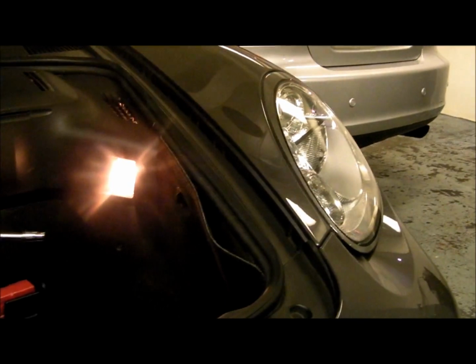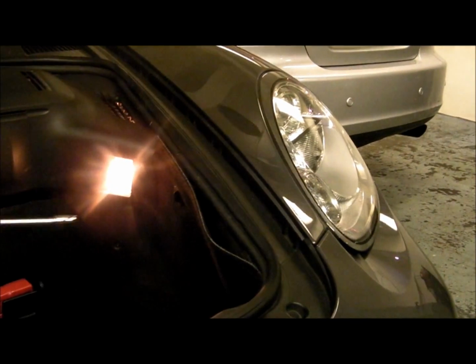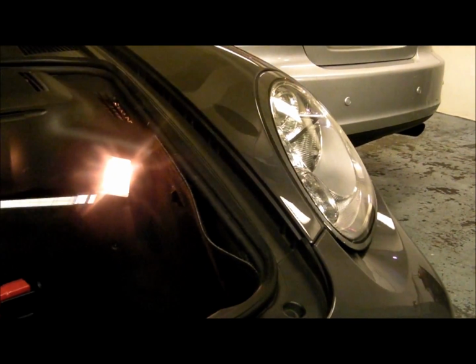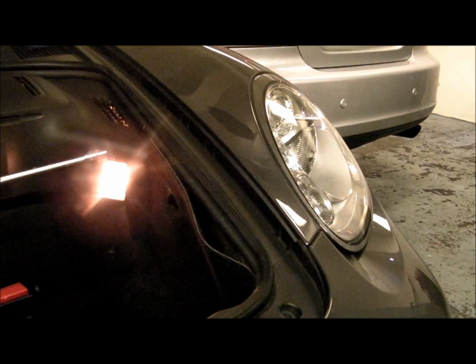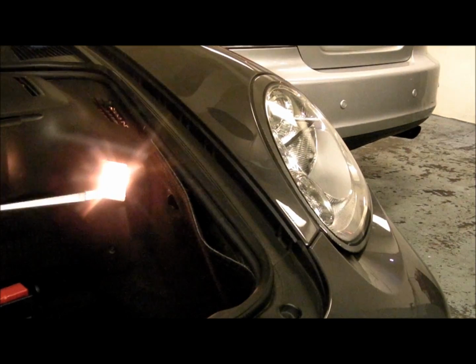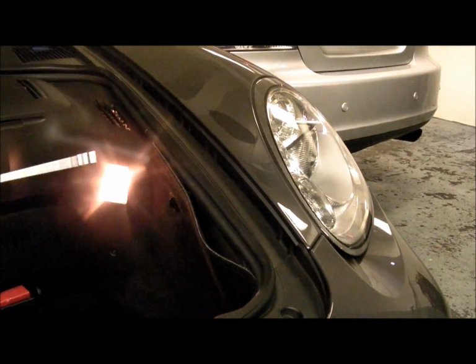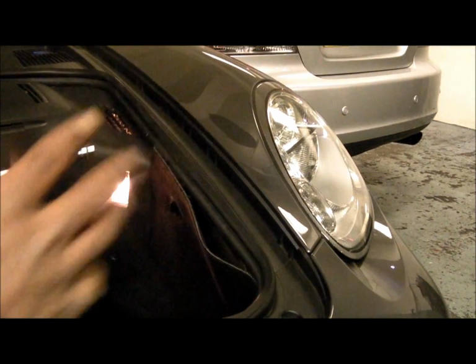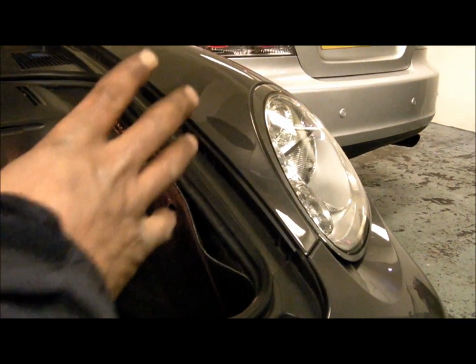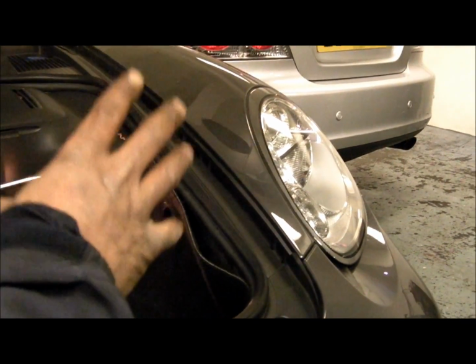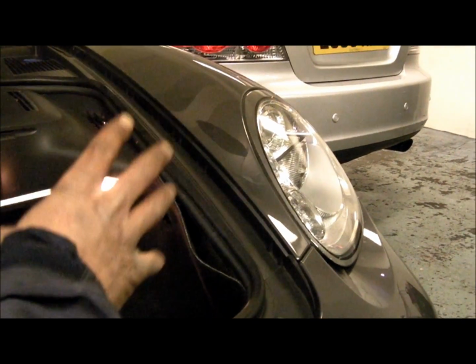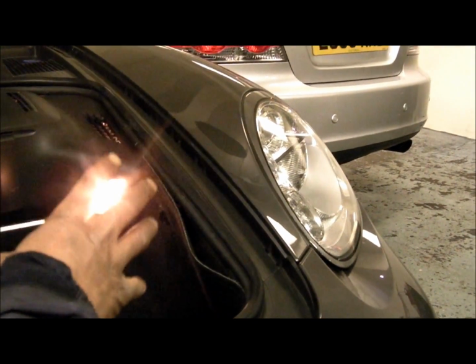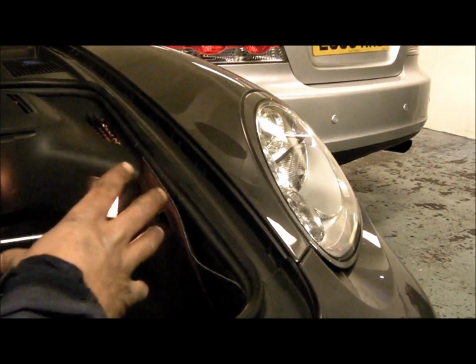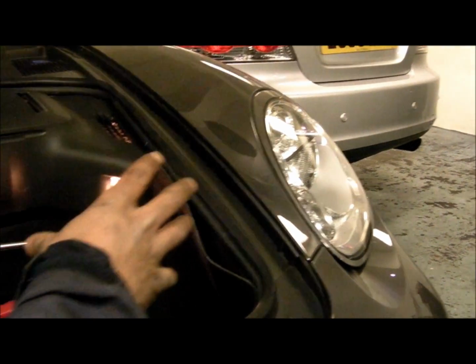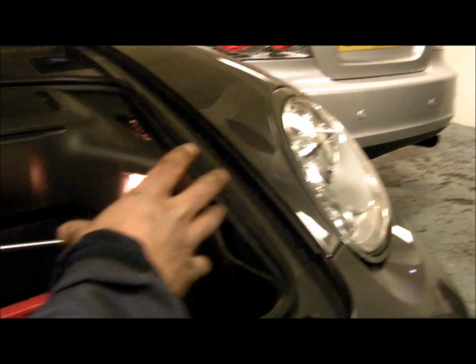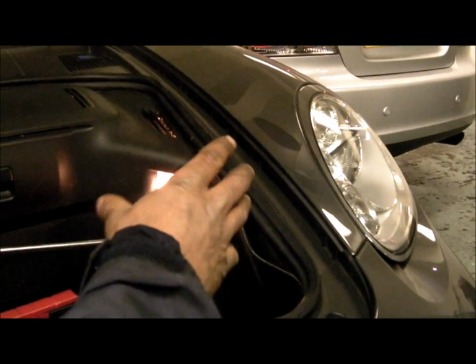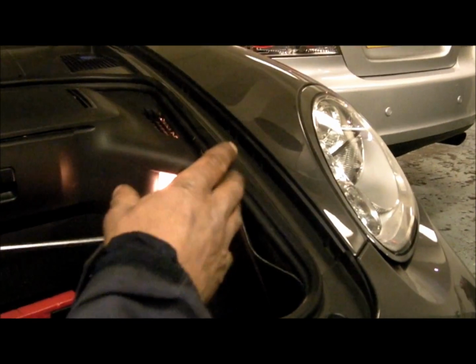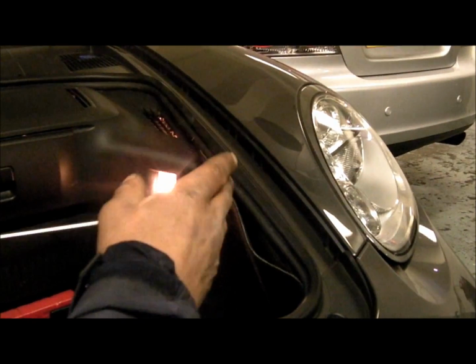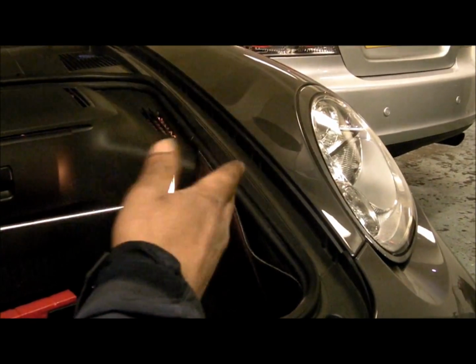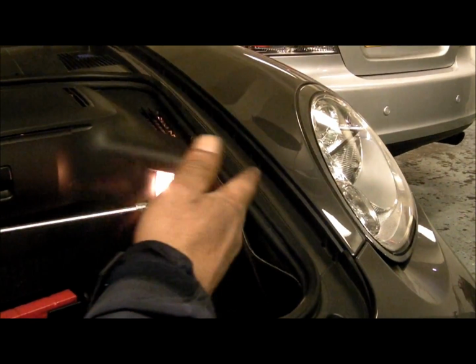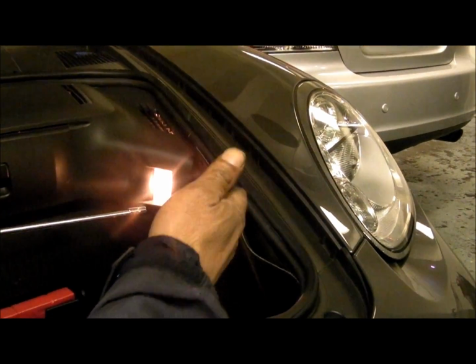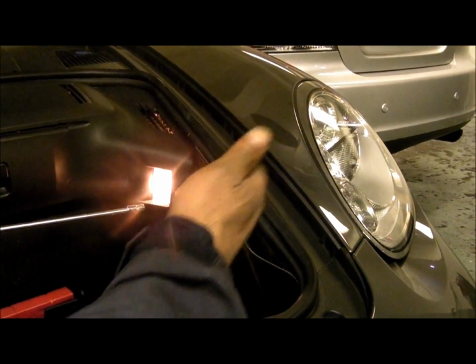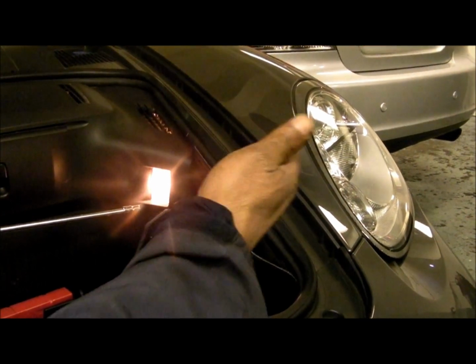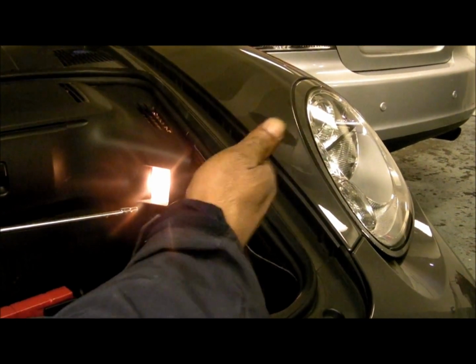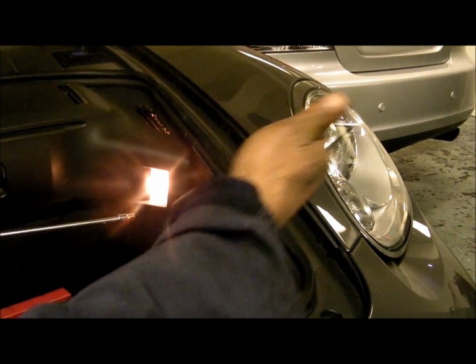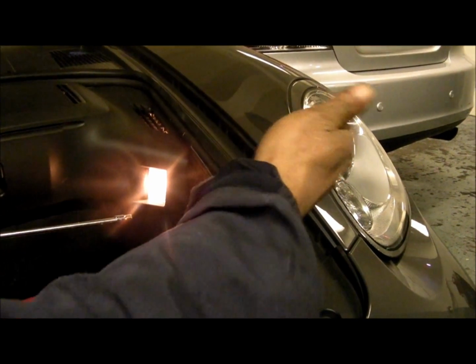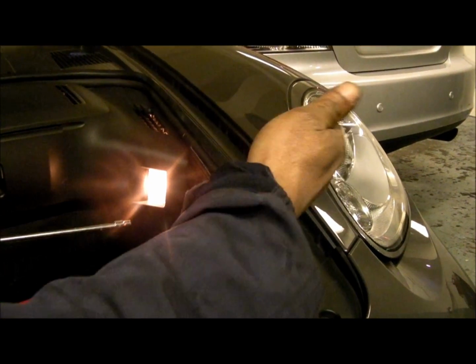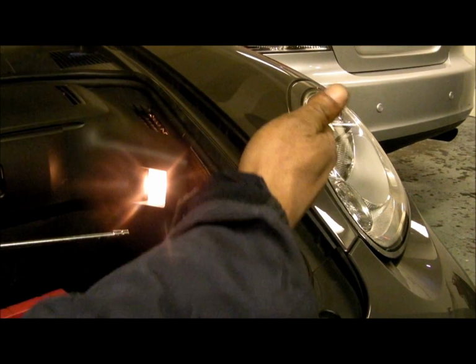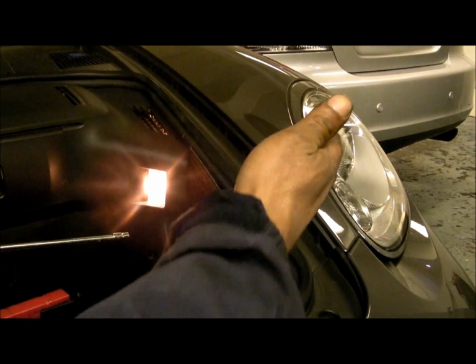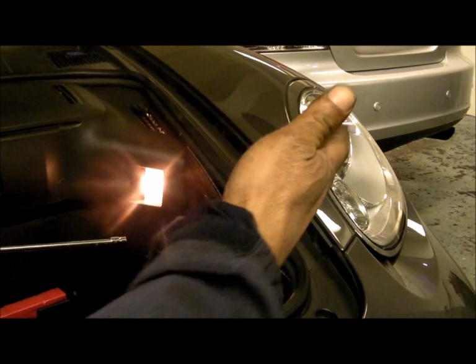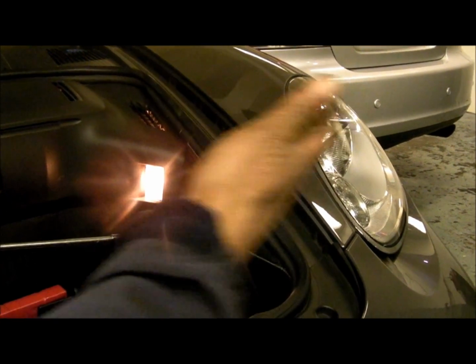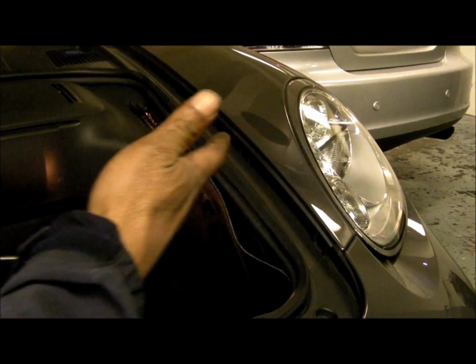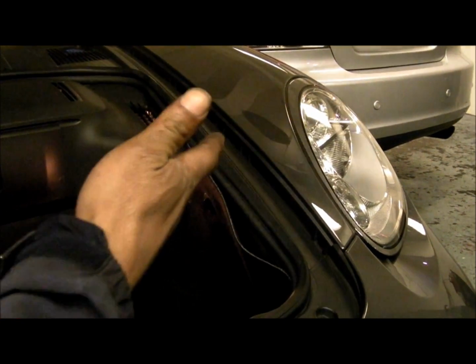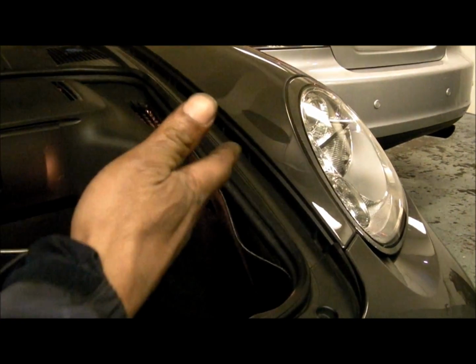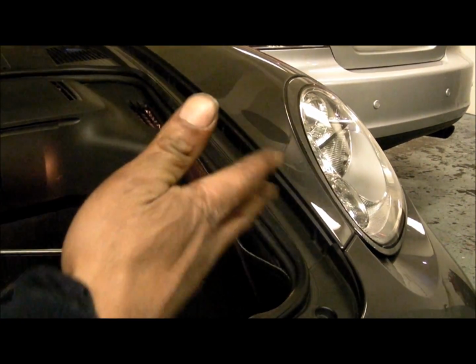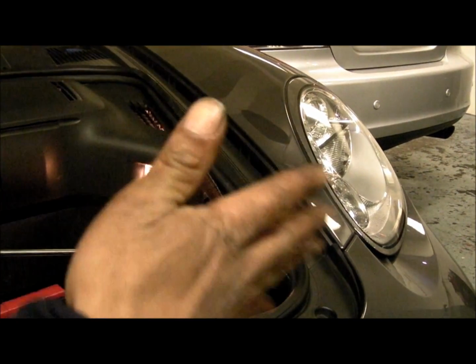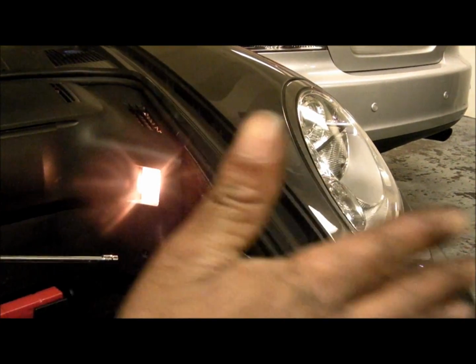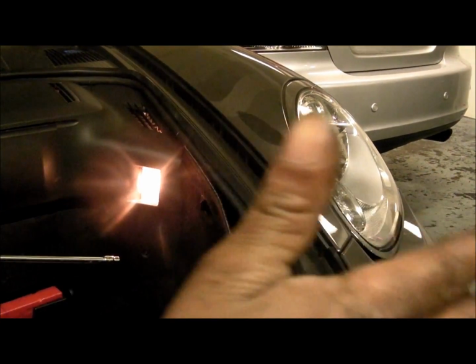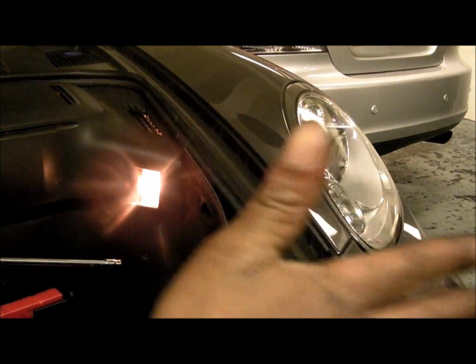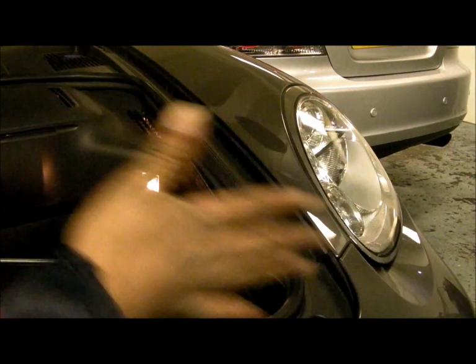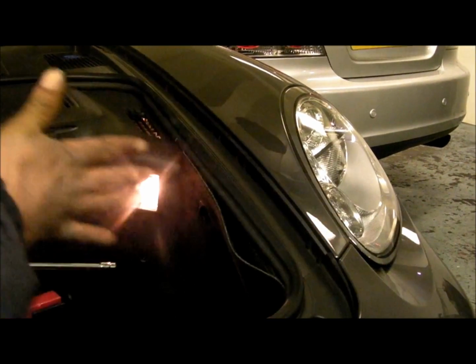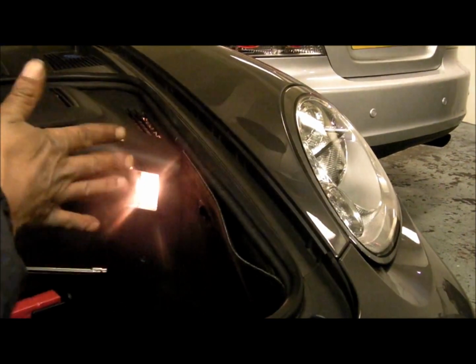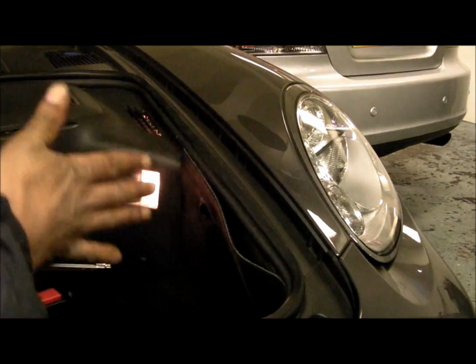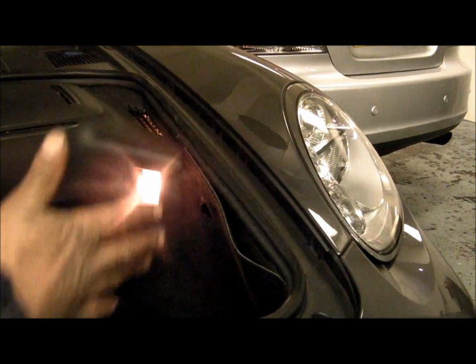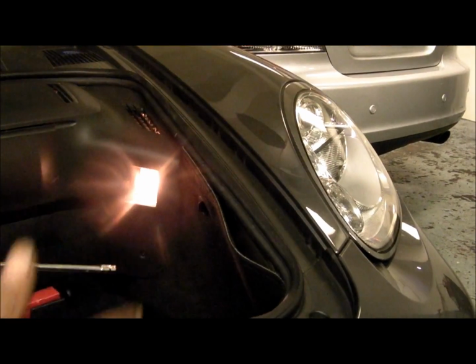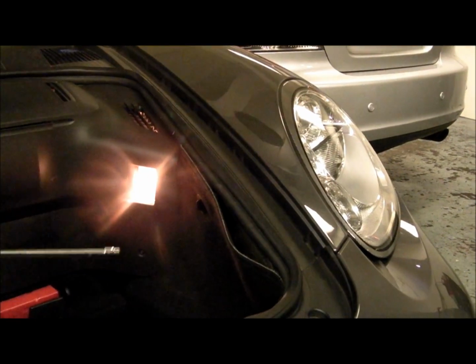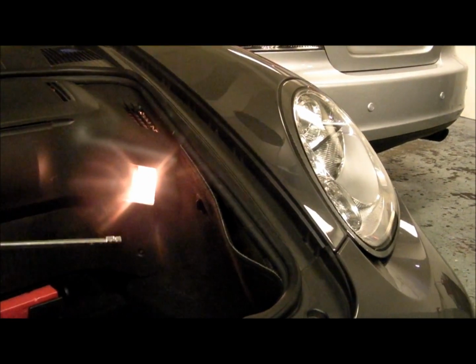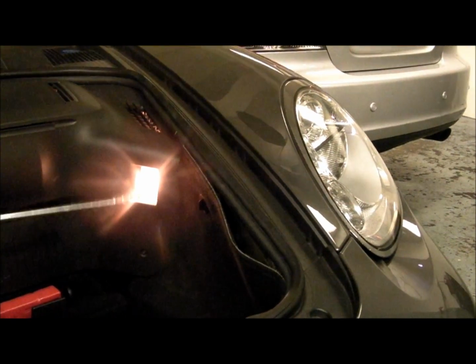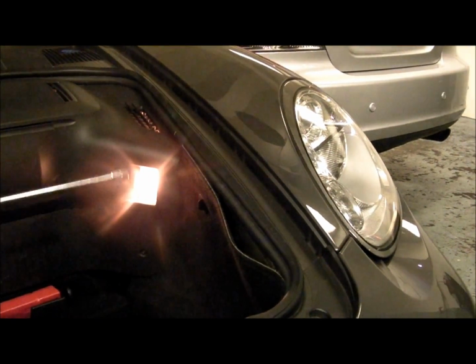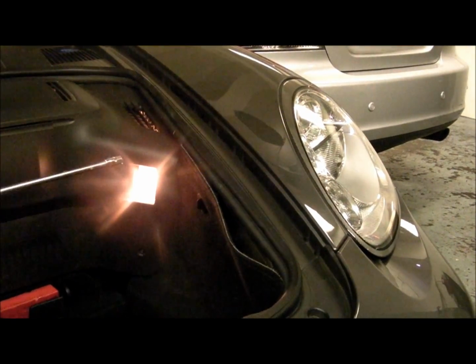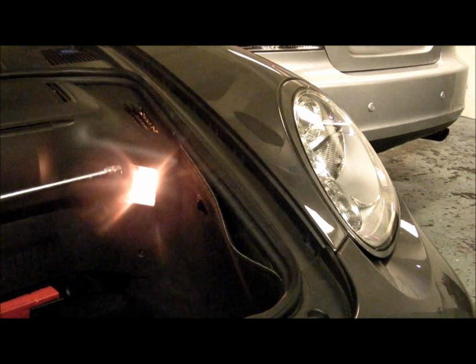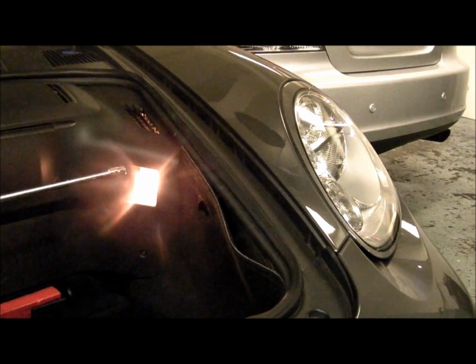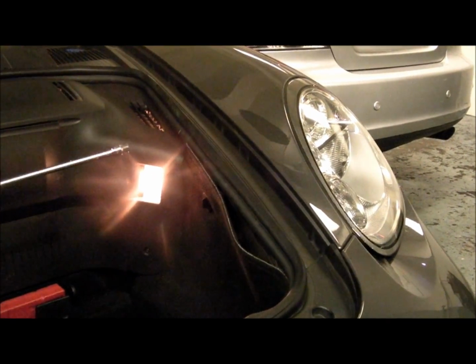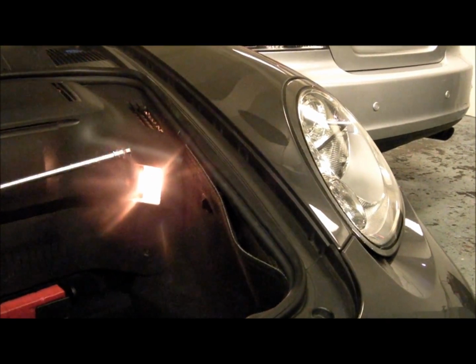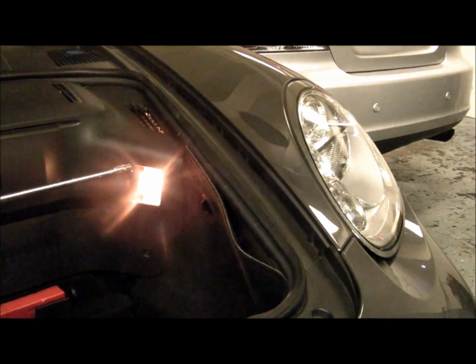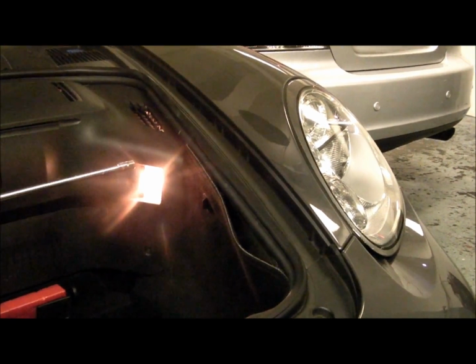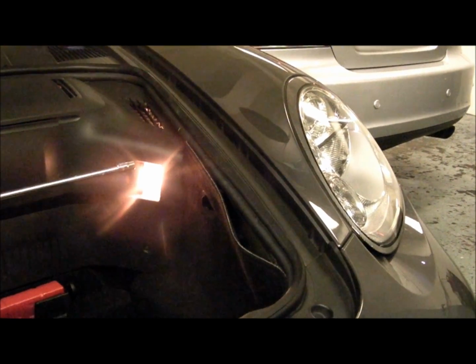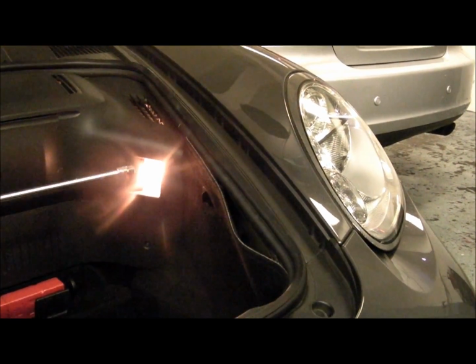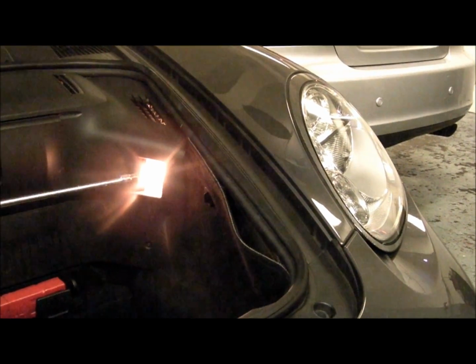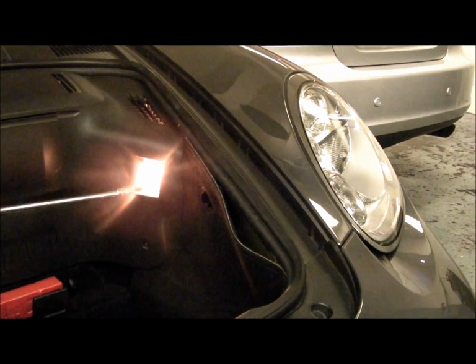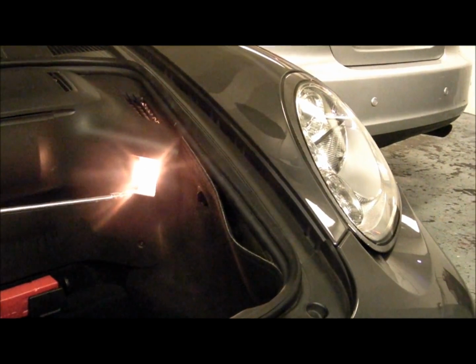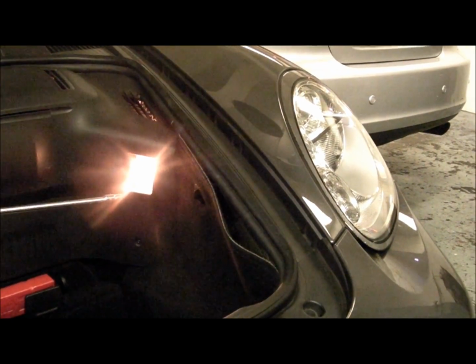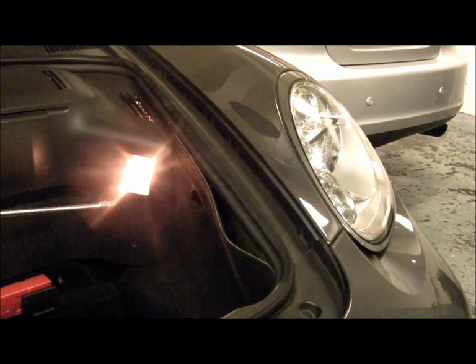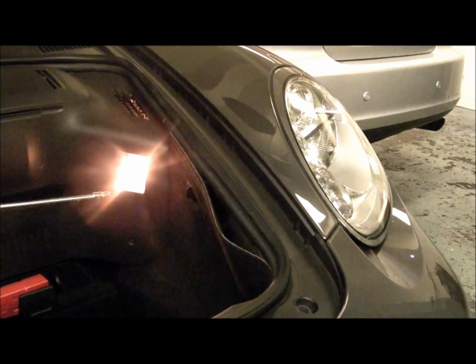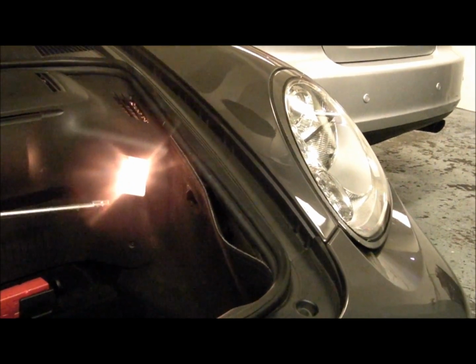When you put your headlamp back in, you've got grooves — line it up. That's it, job done.